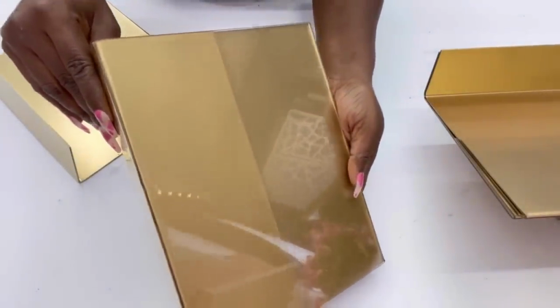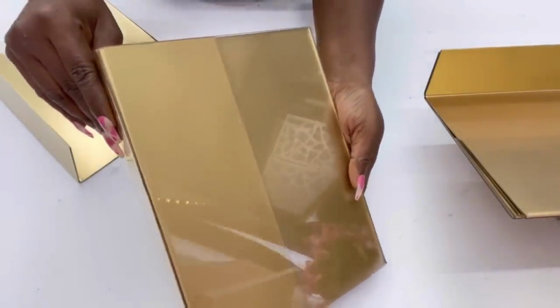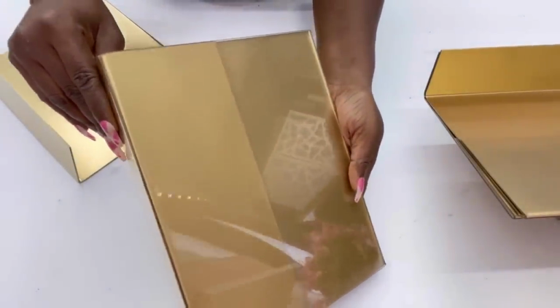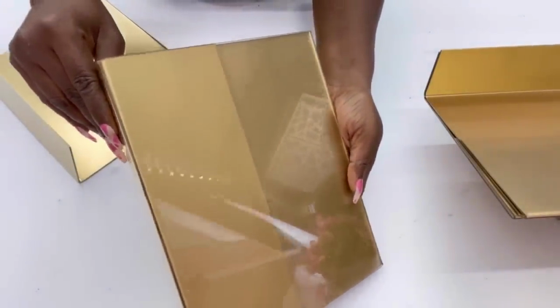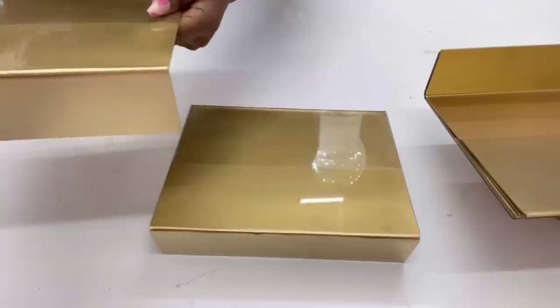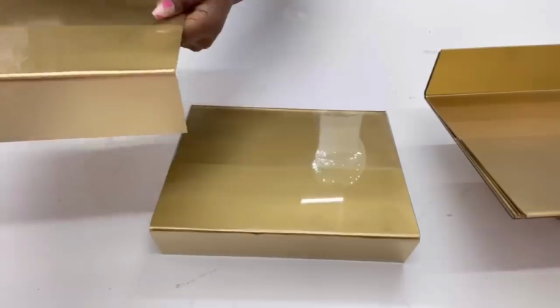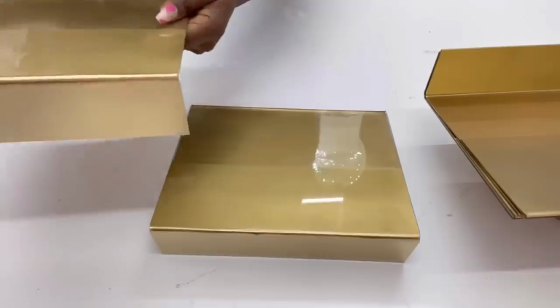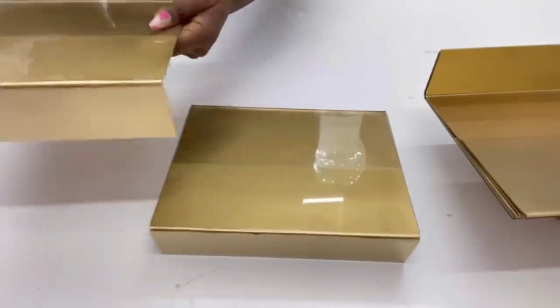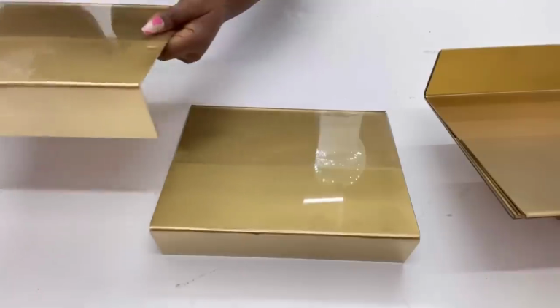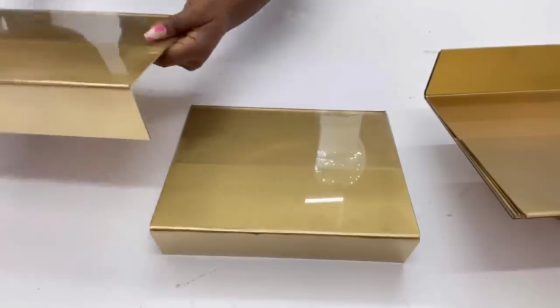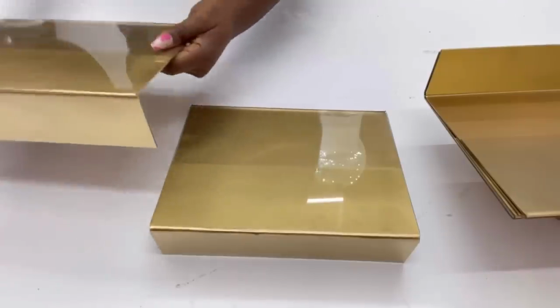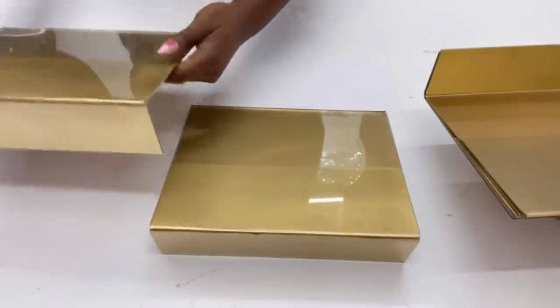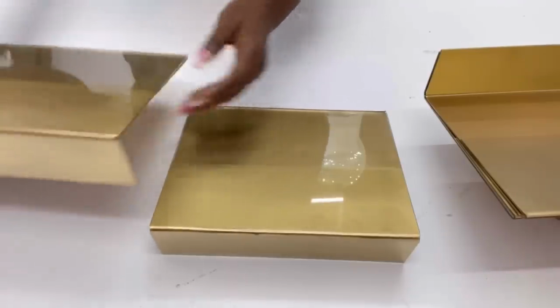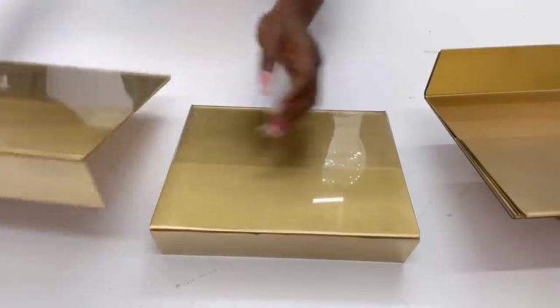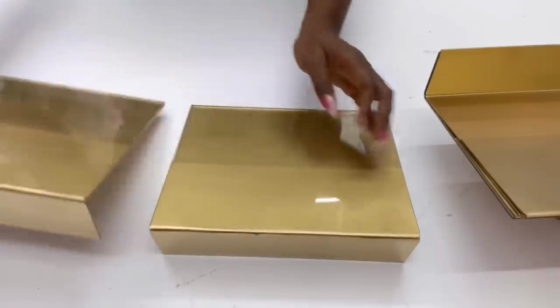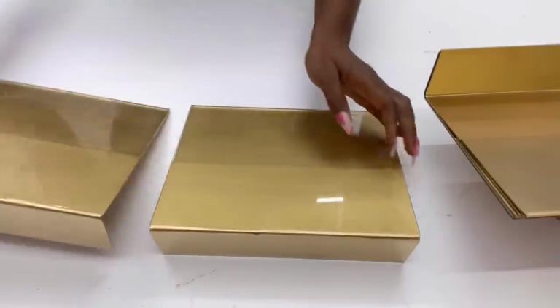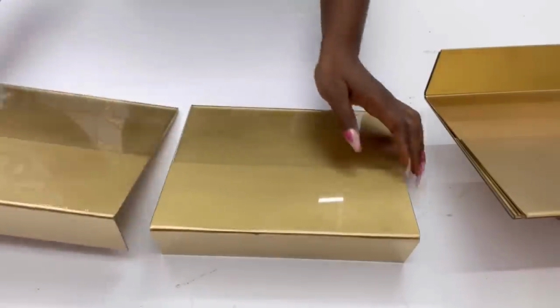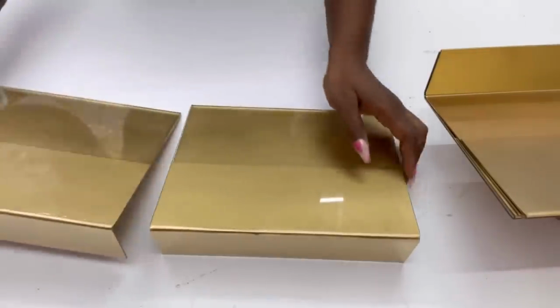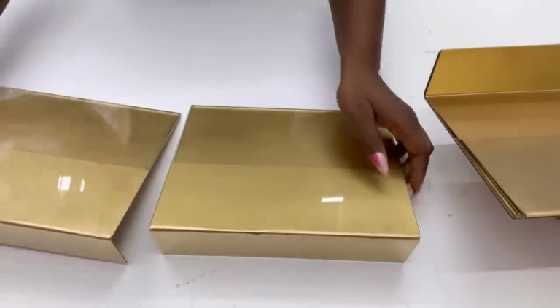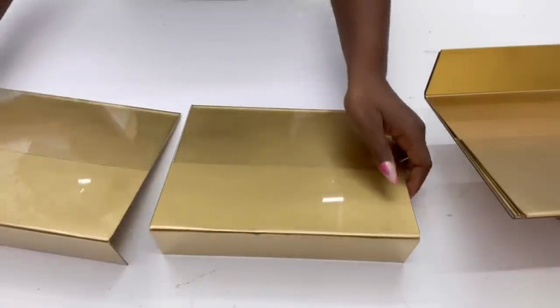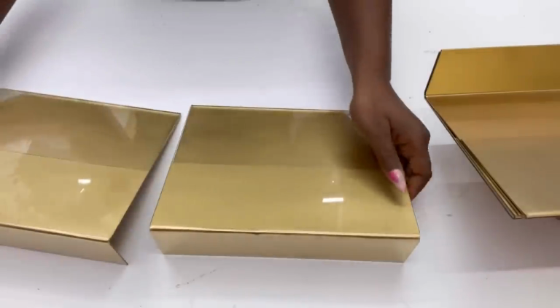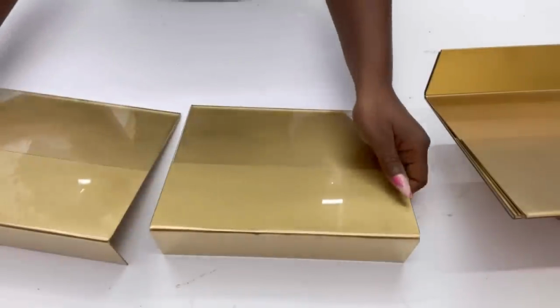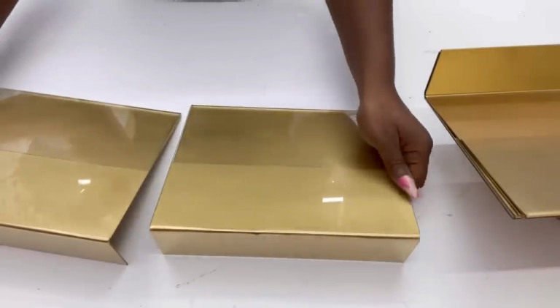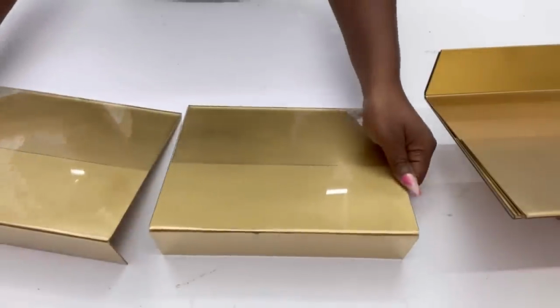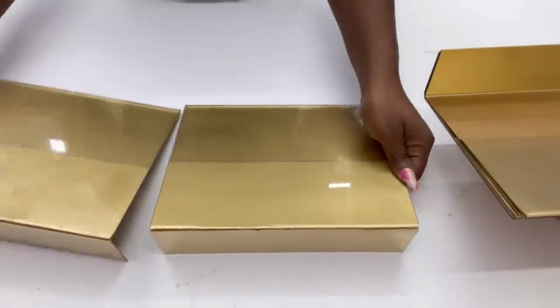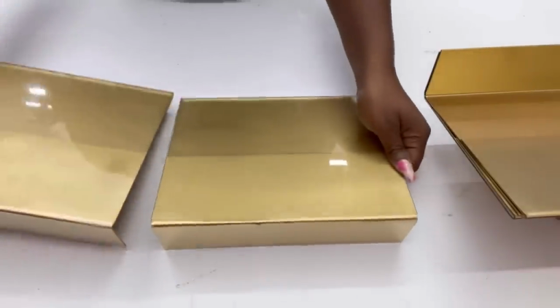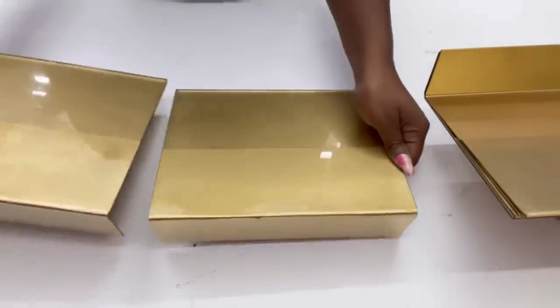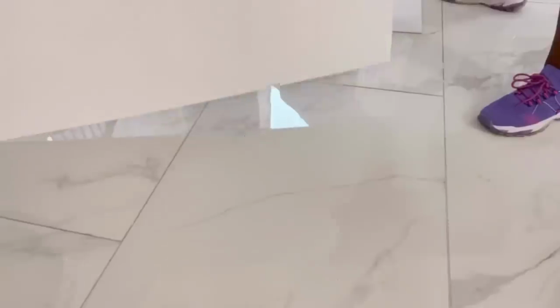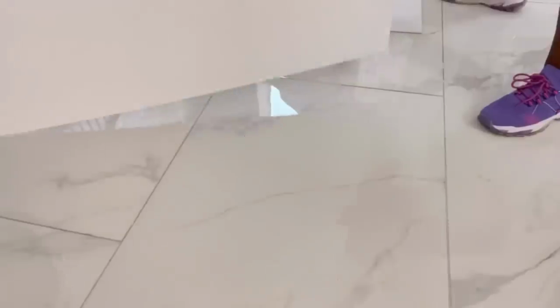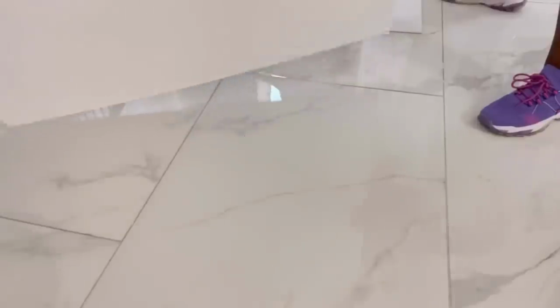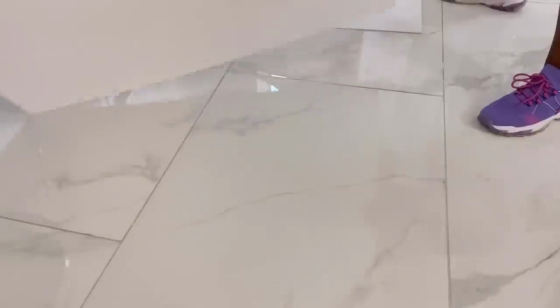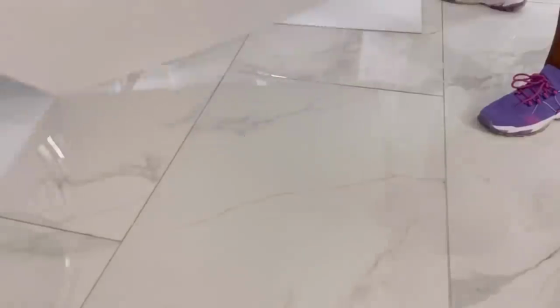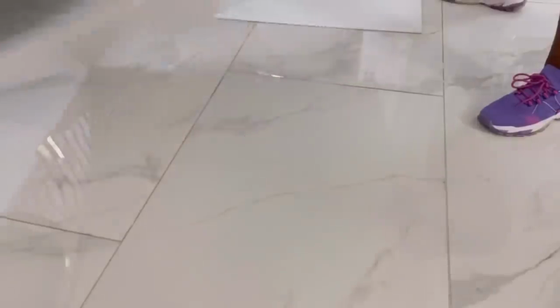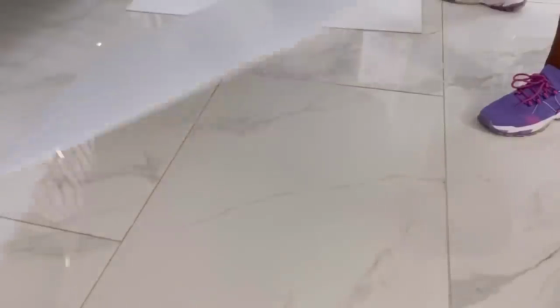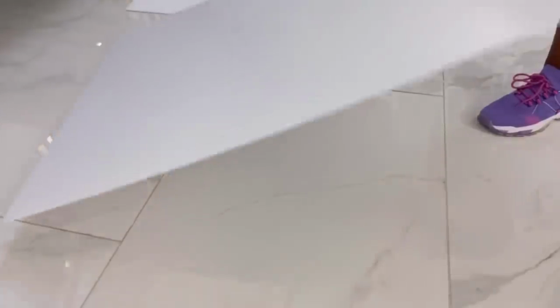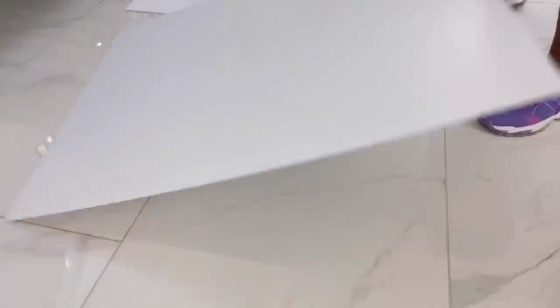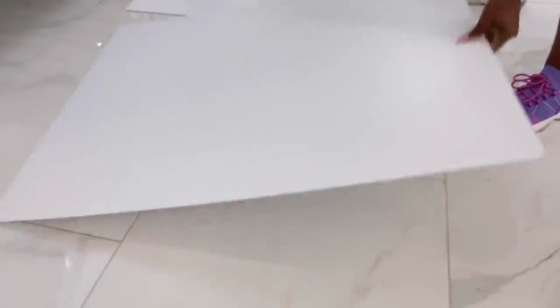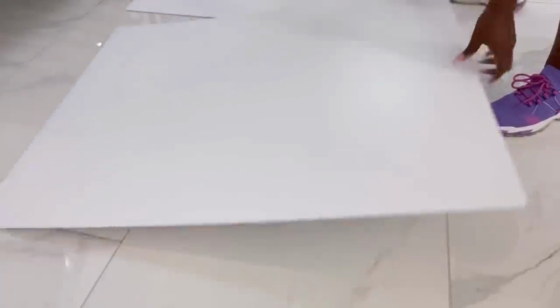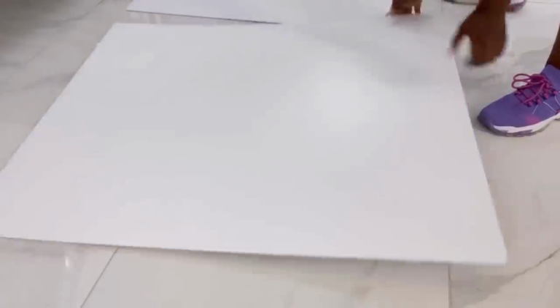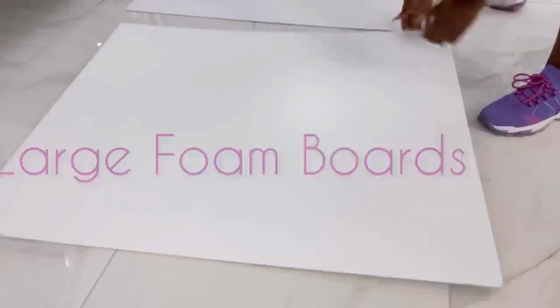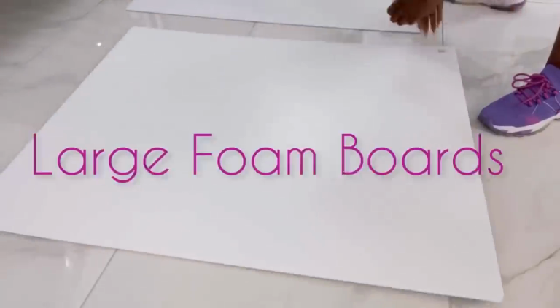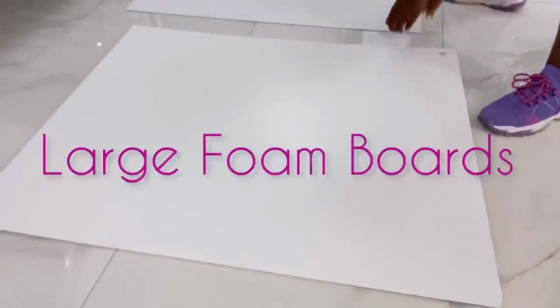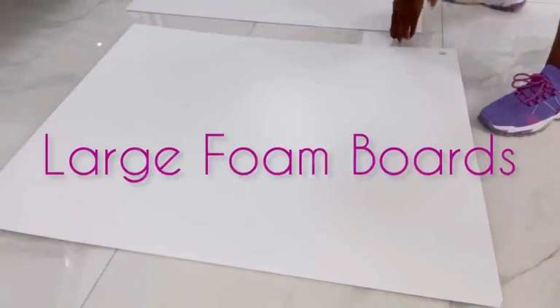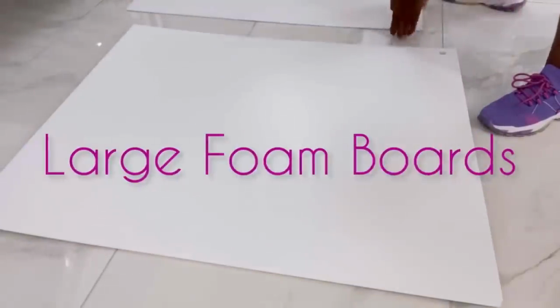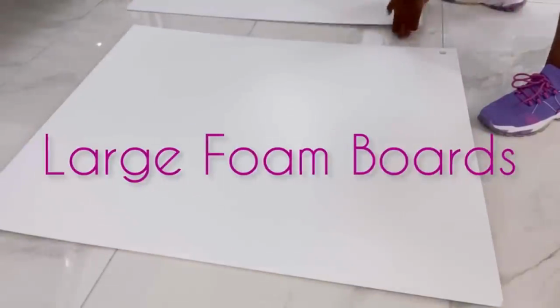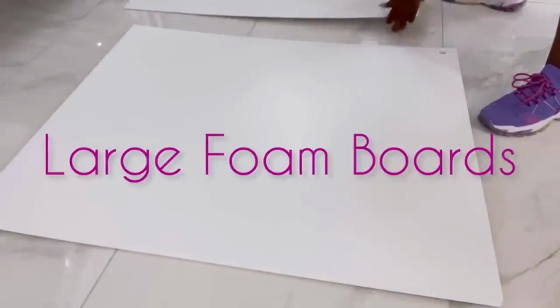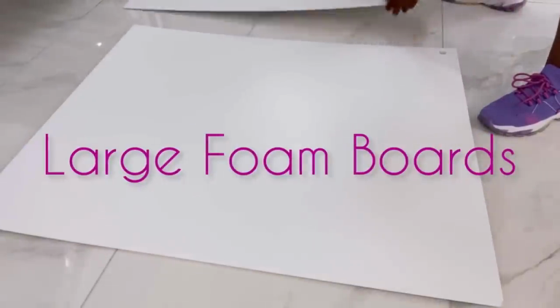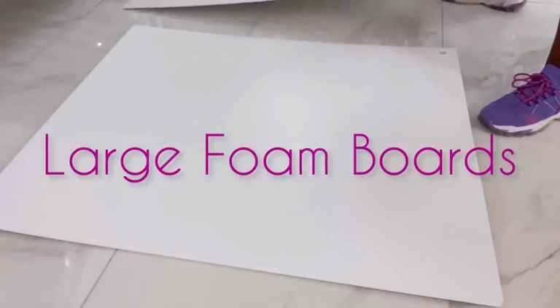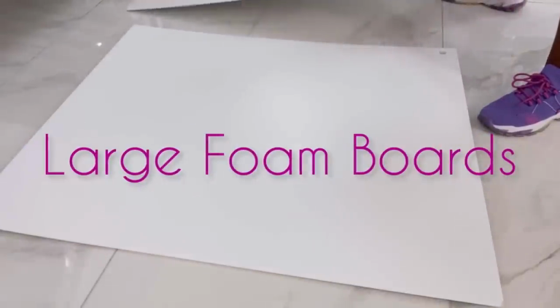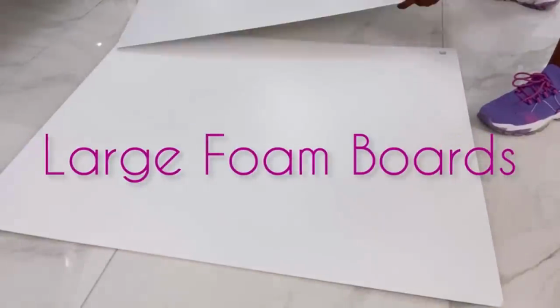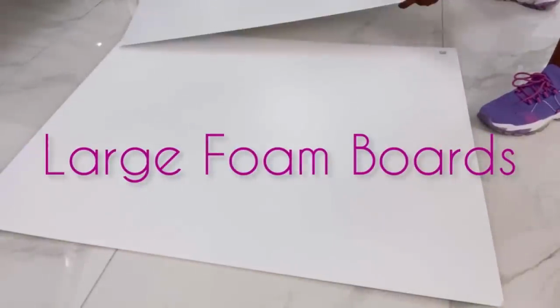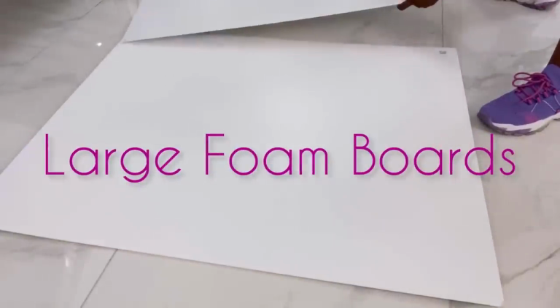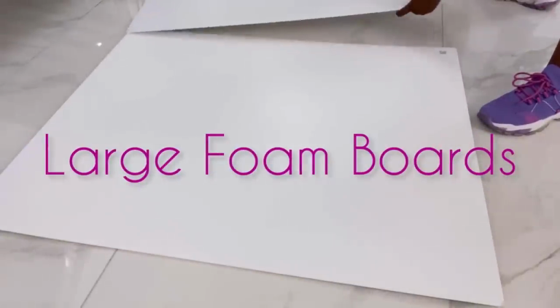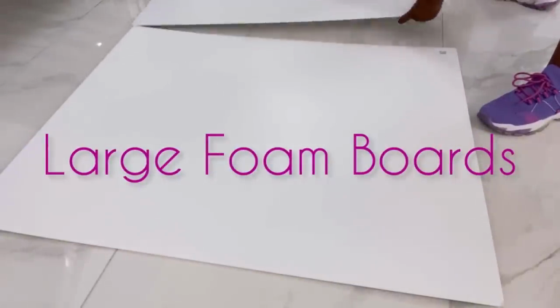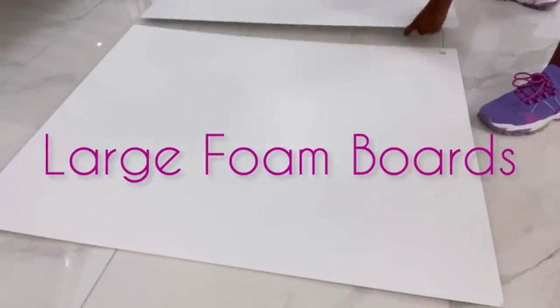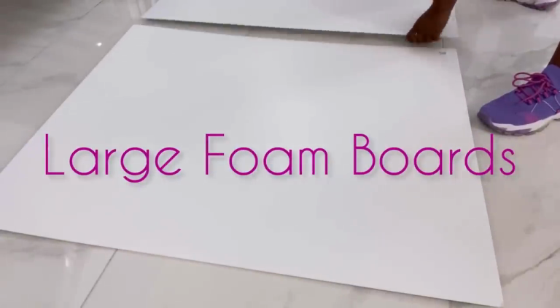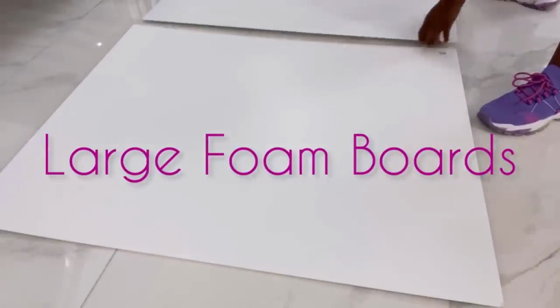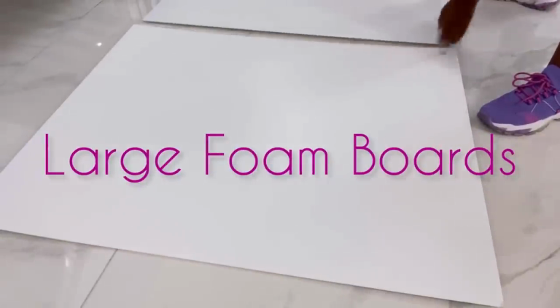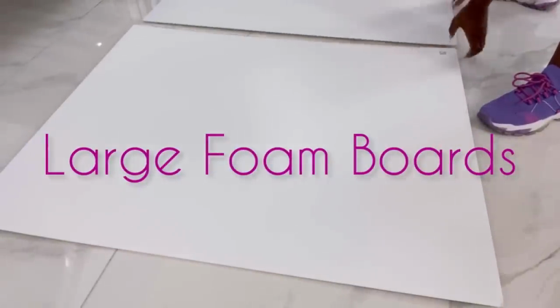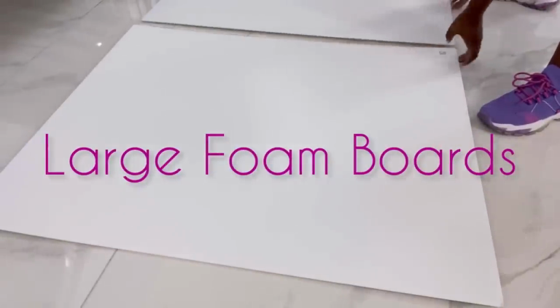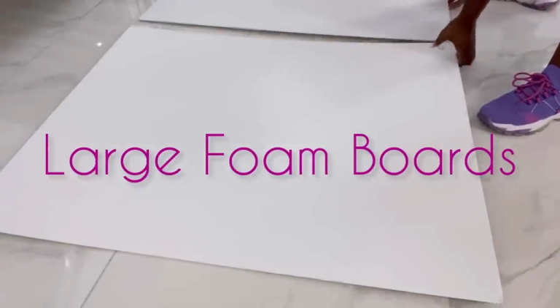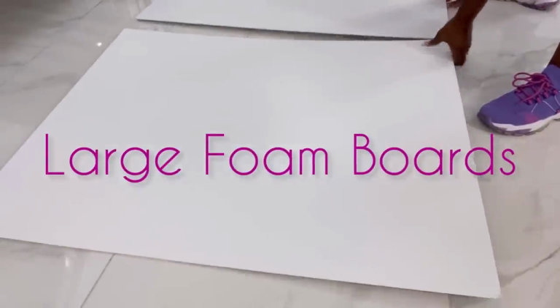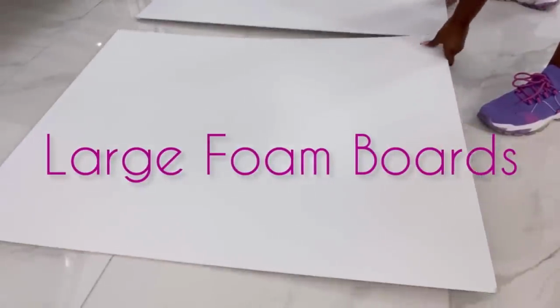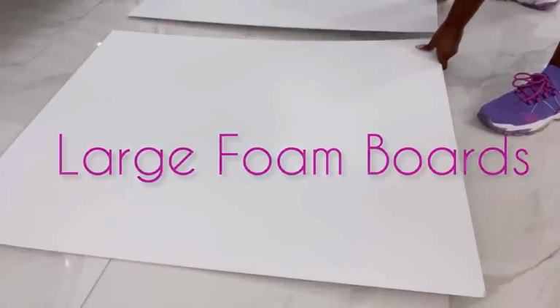I'm gonna keep this aside and then take foam boards, attach them together, cut them down to size, and then spray paint them.